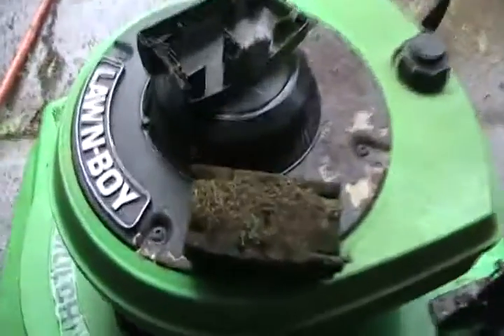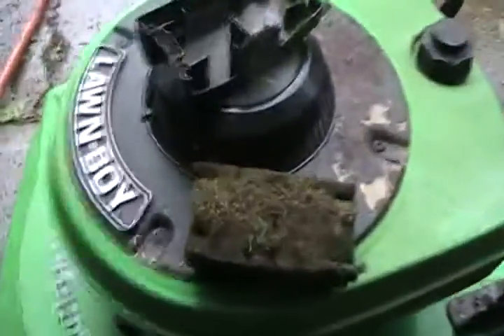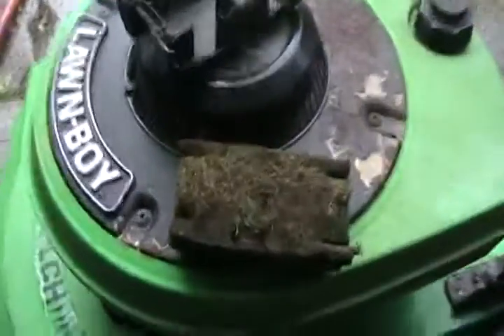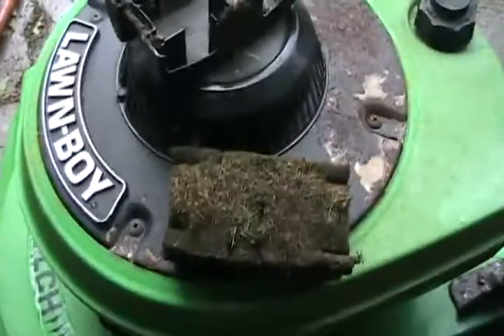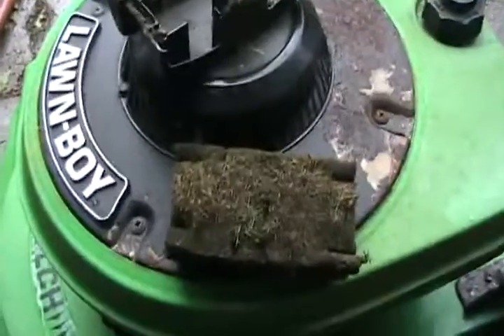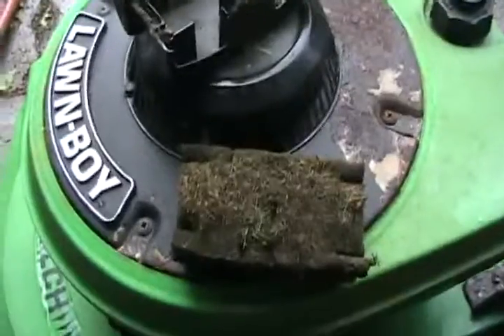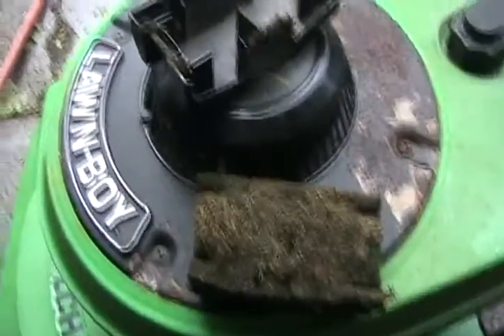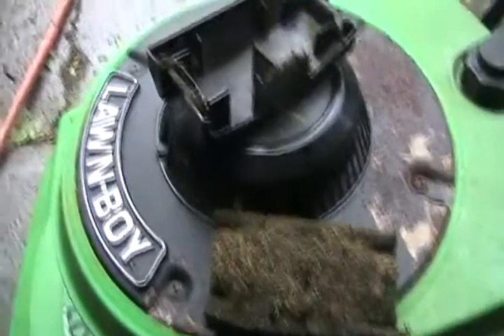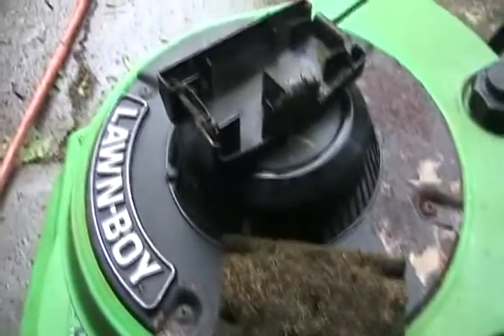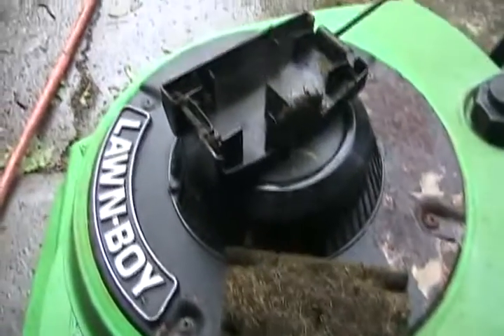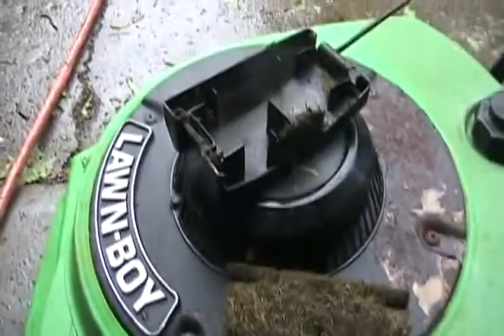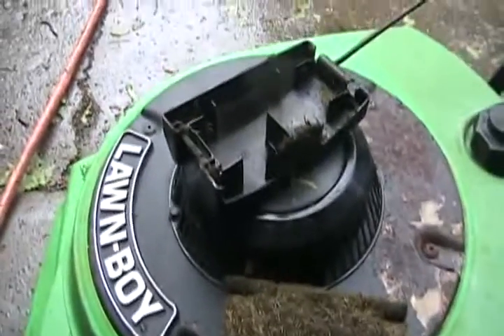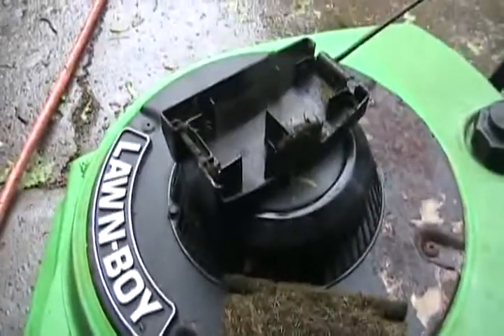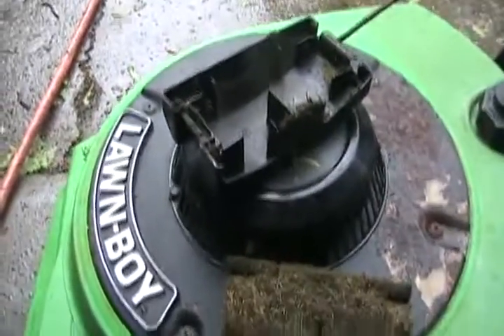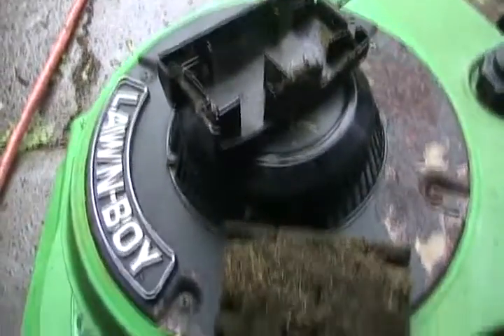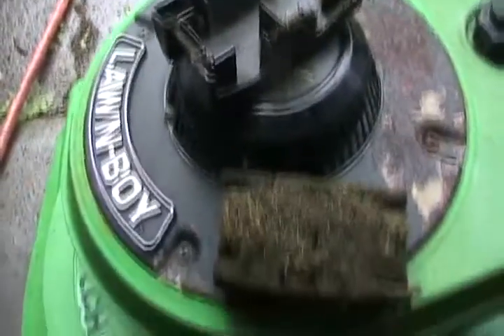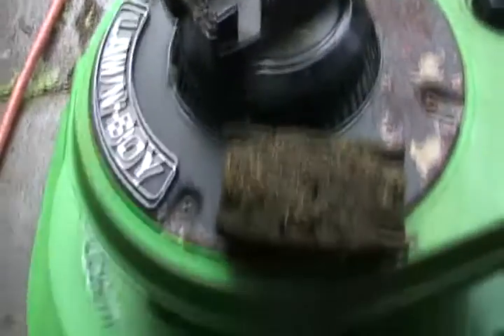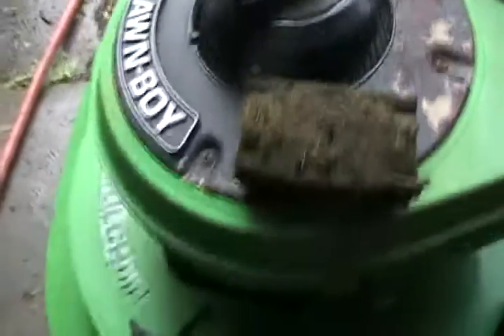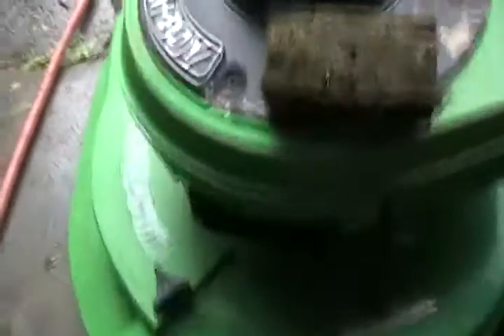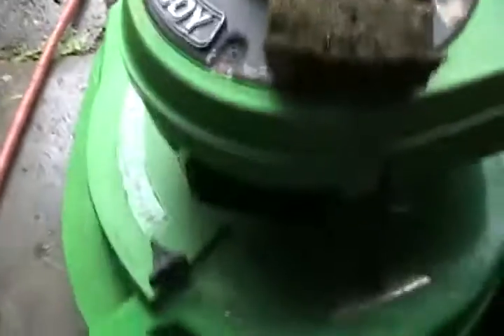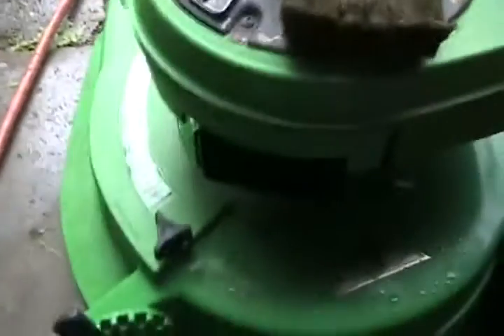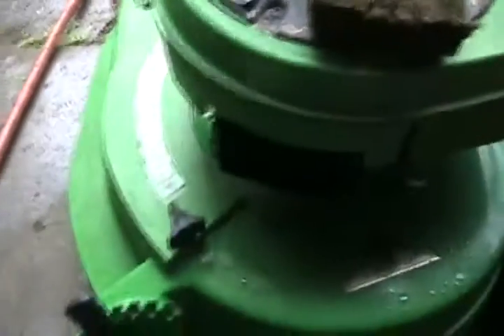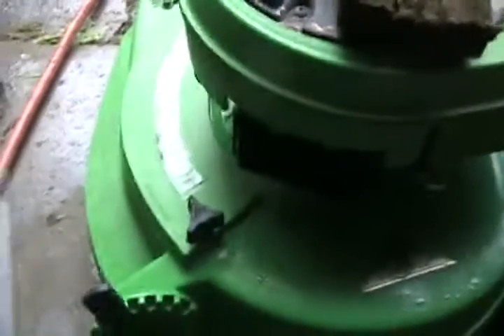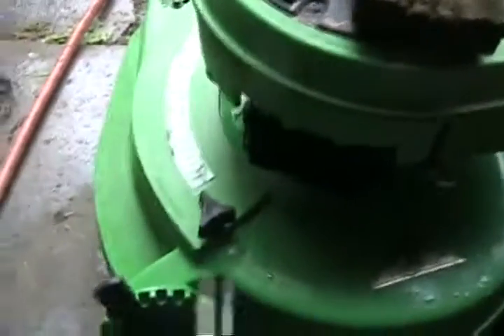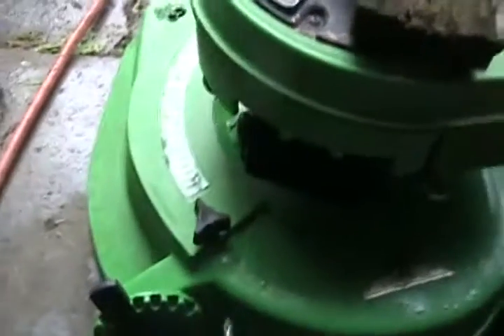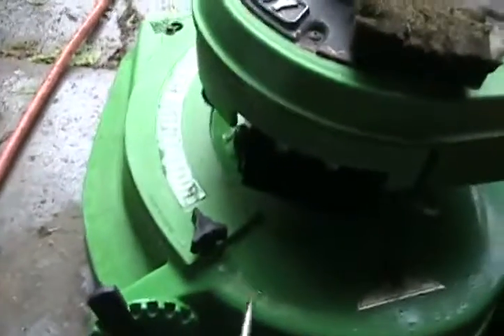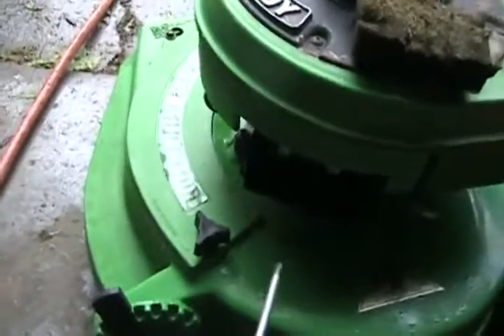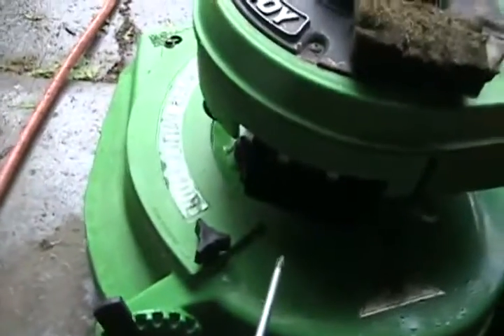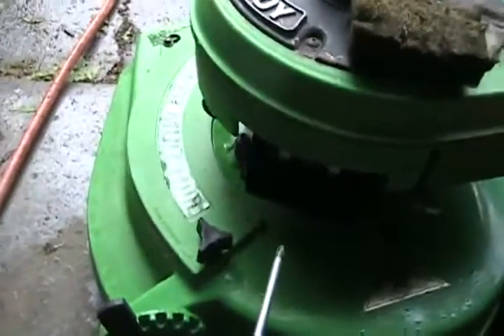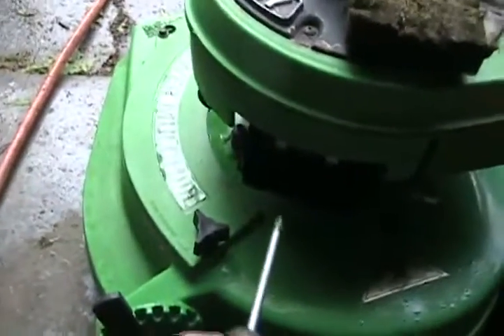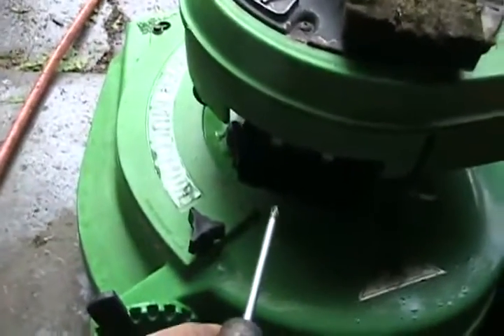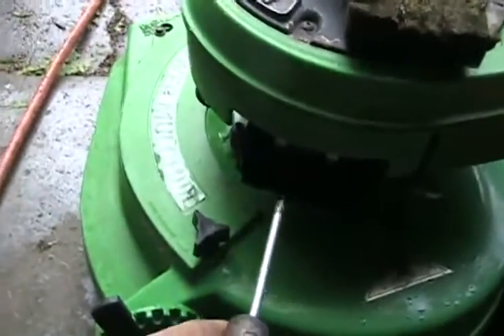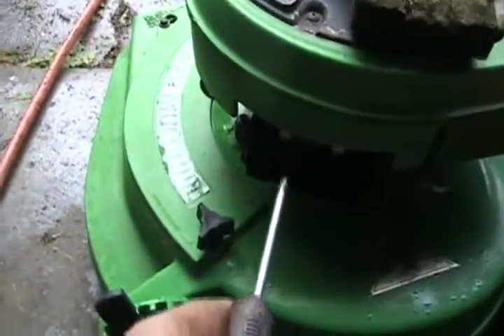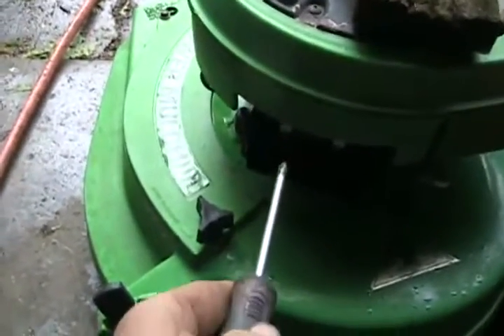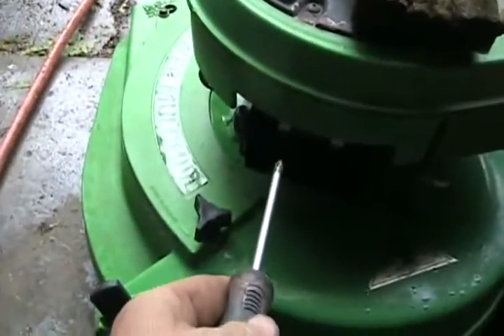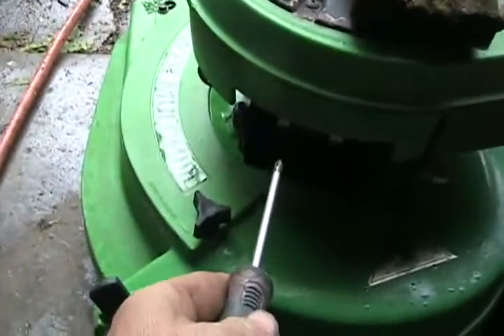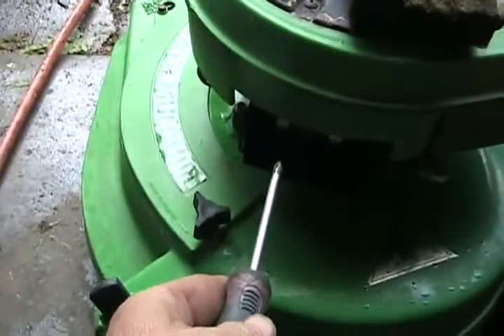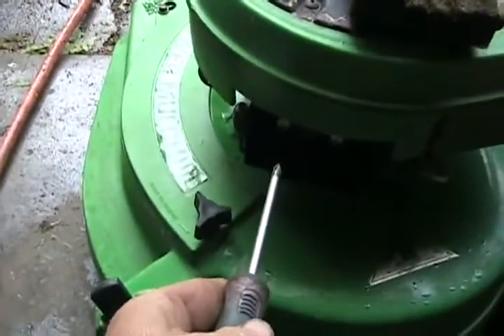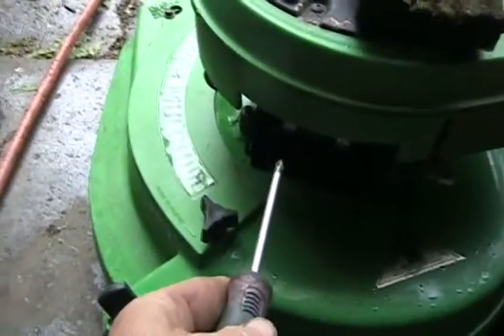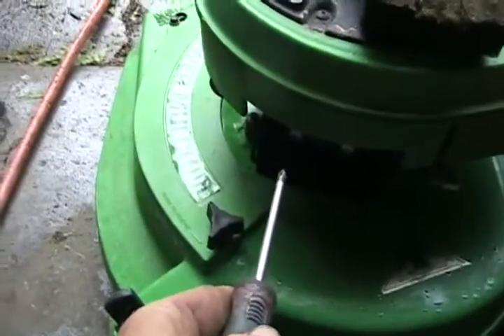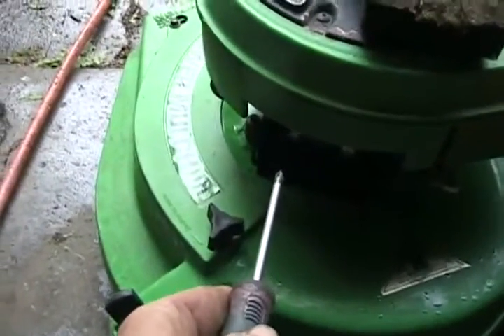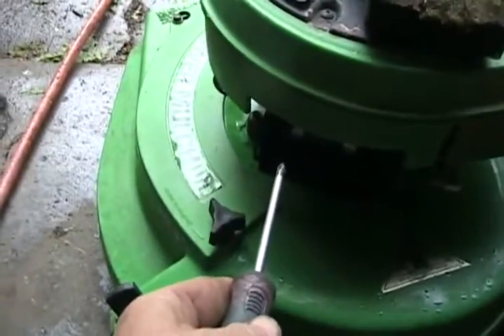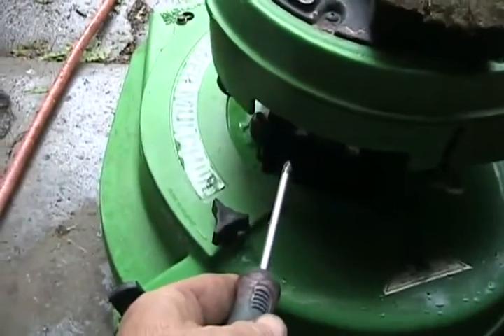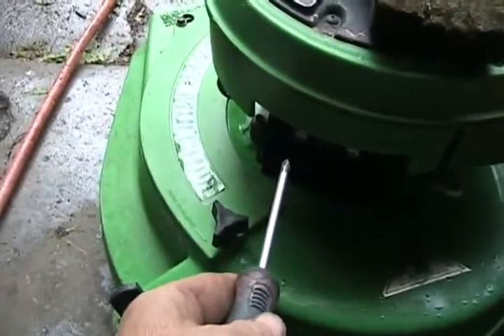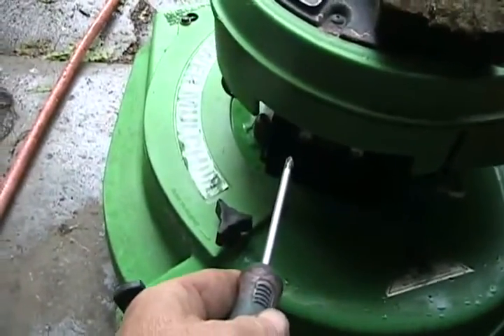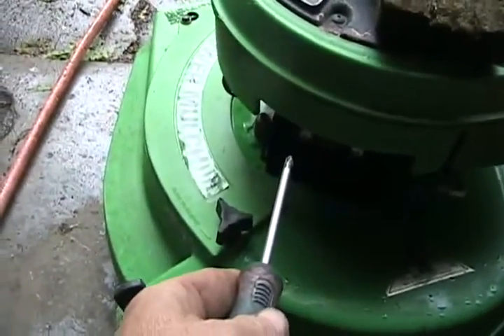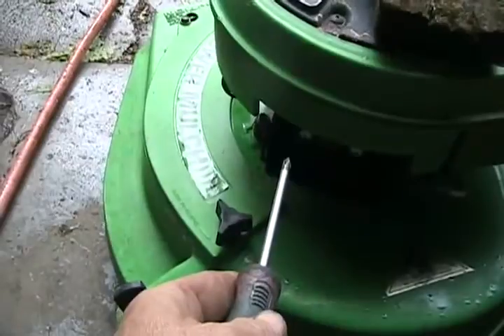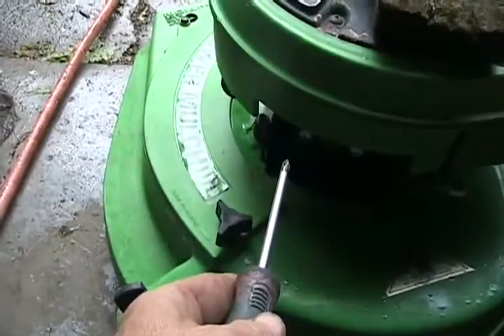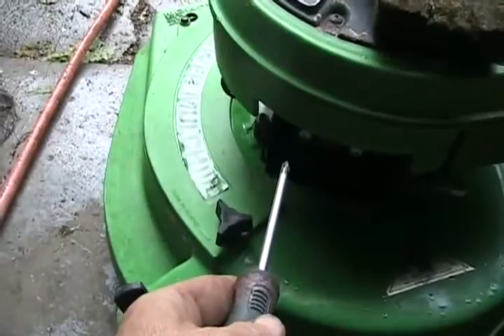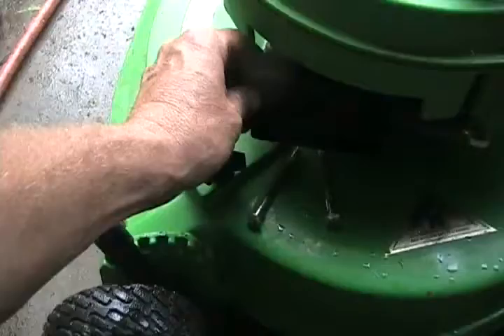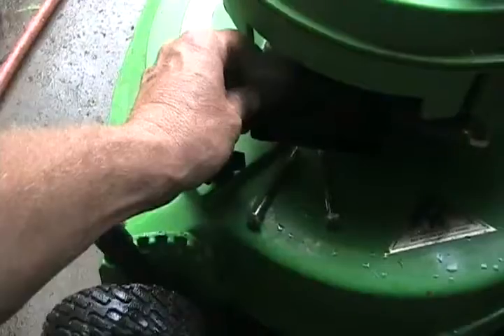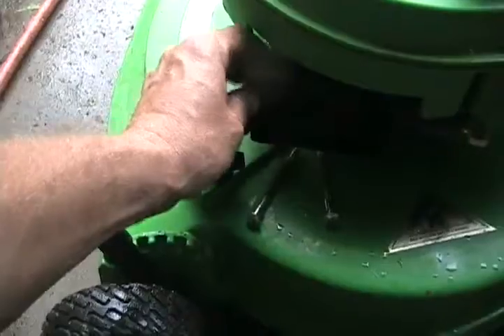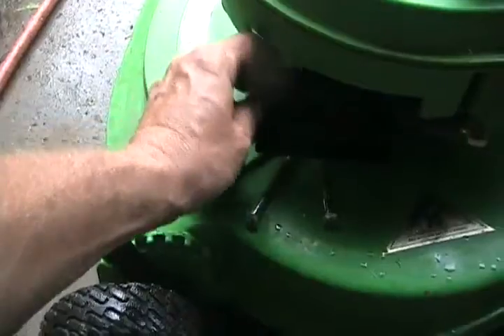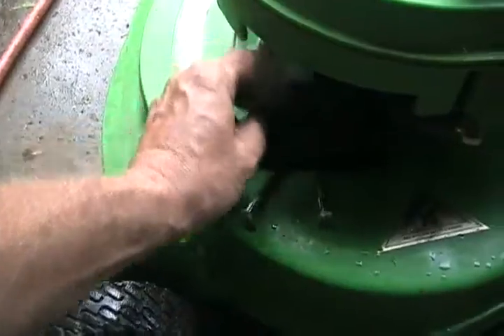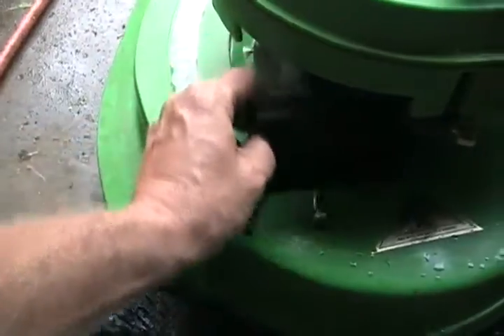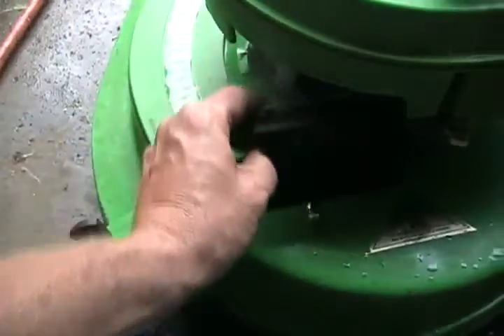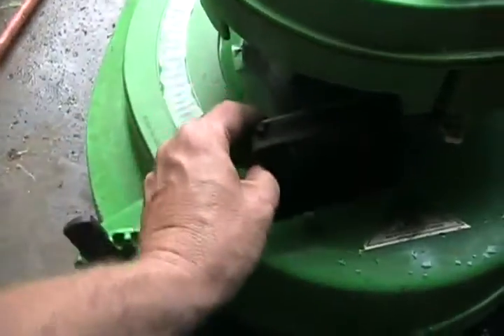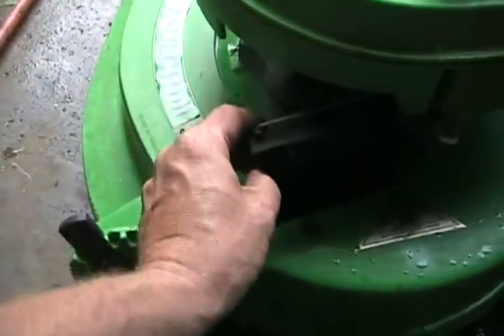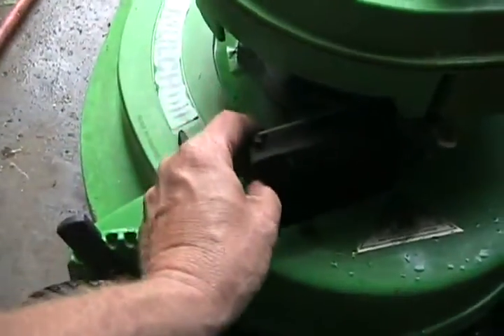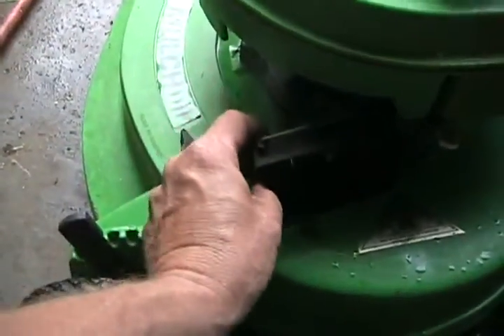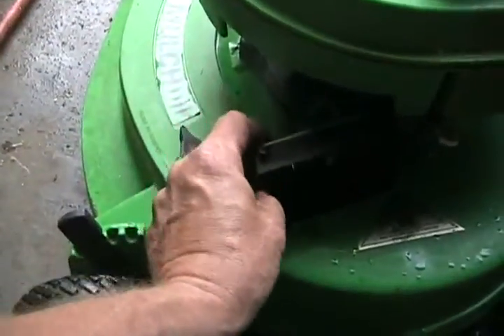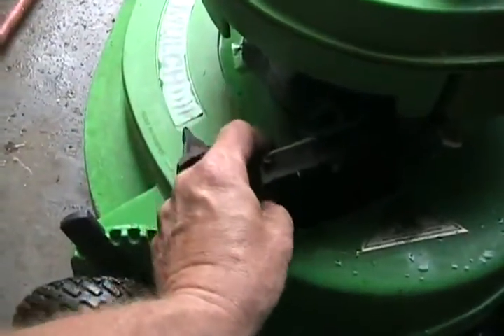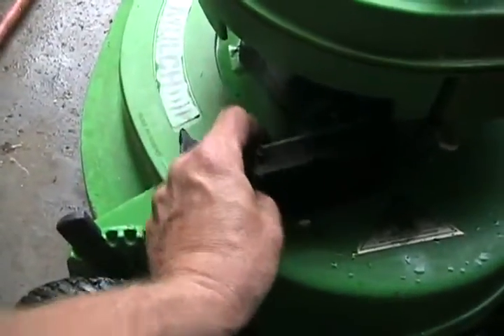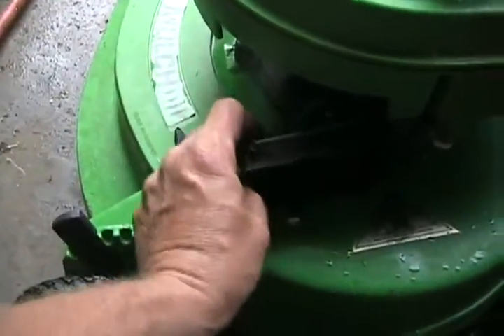Well, the air filter sure is dirty. Now just remove those two screws on the carb — done. Now to get the carb out.